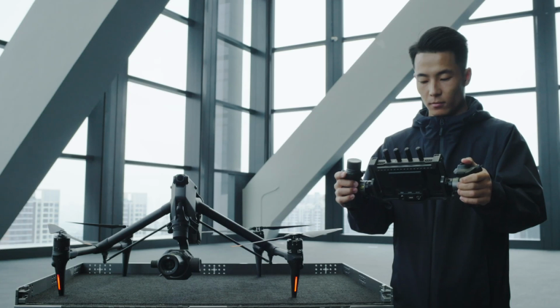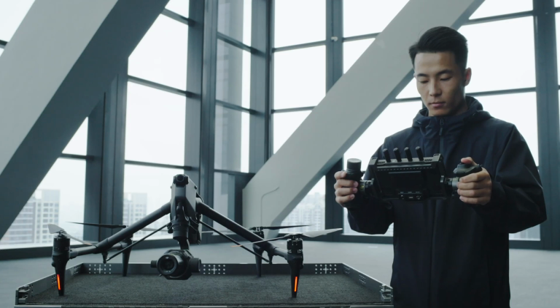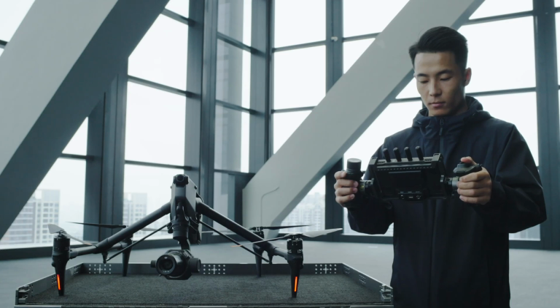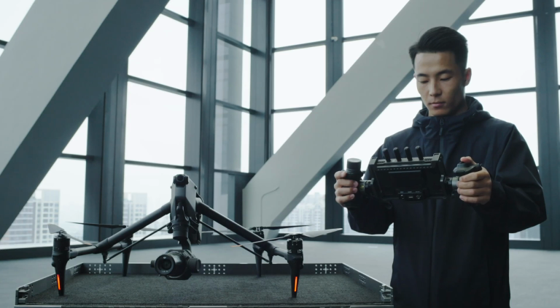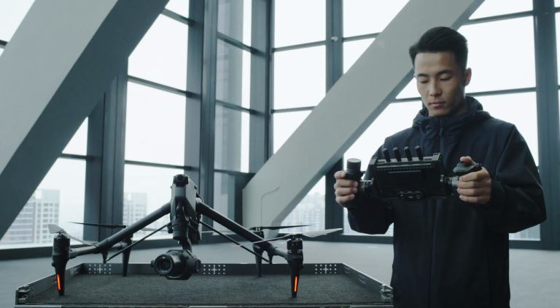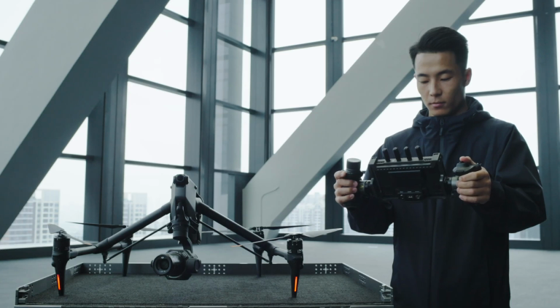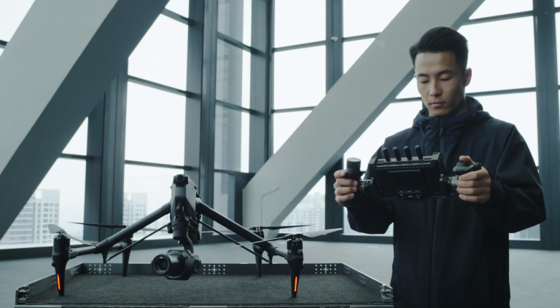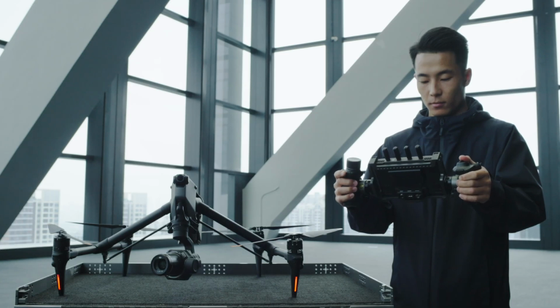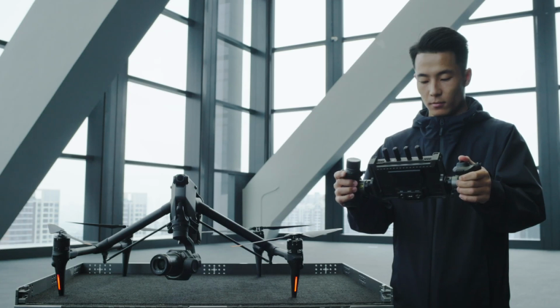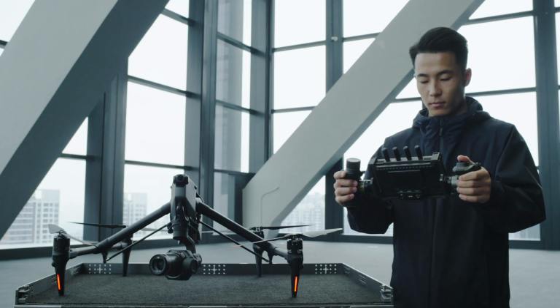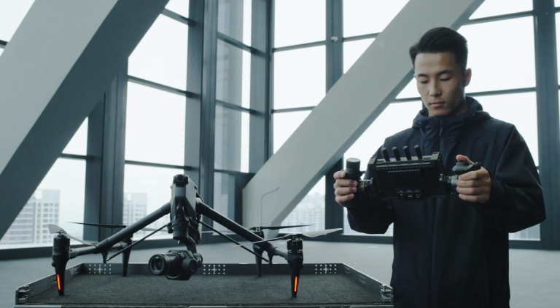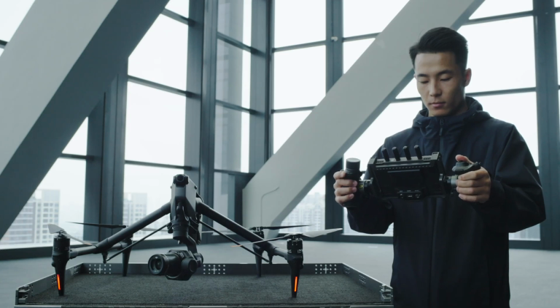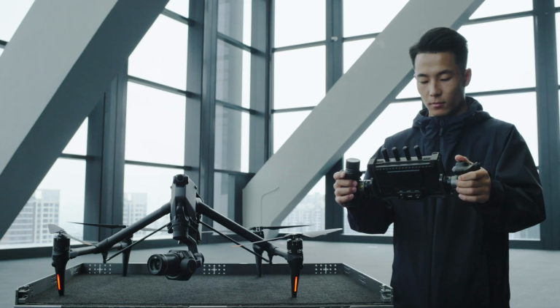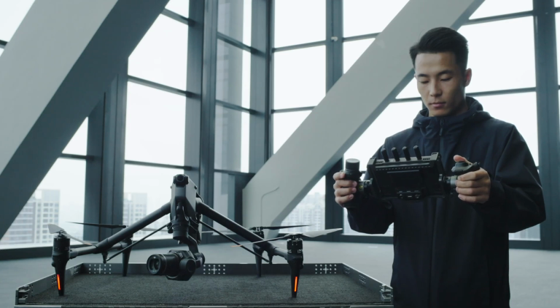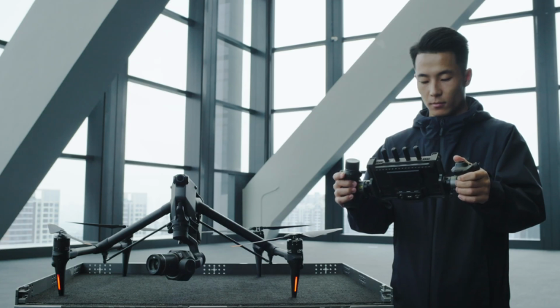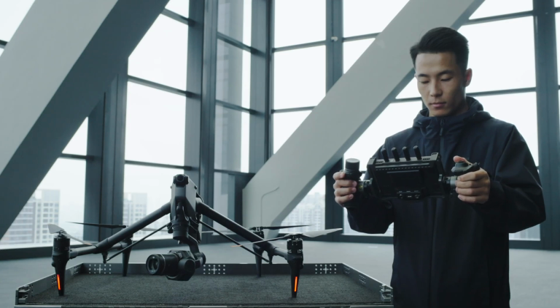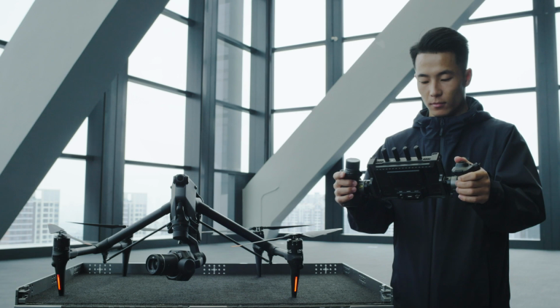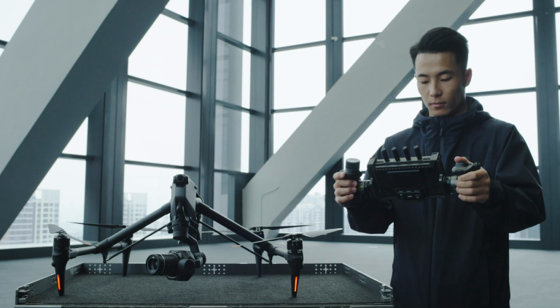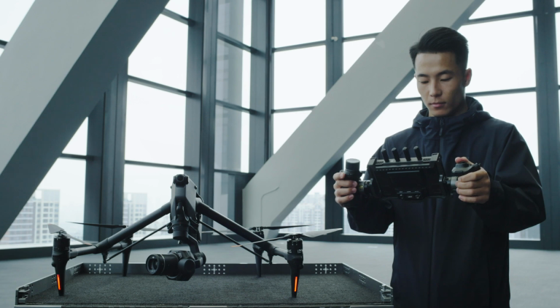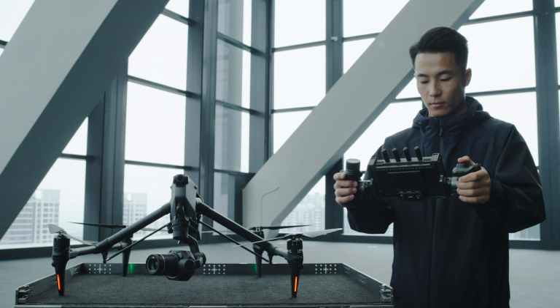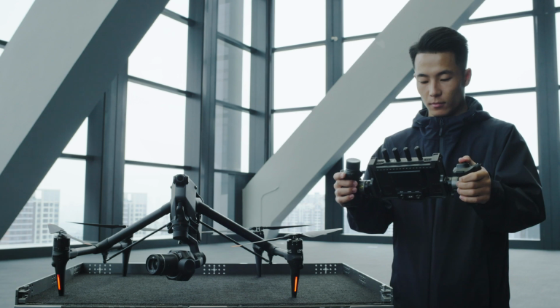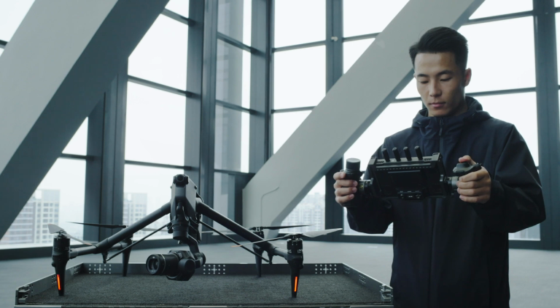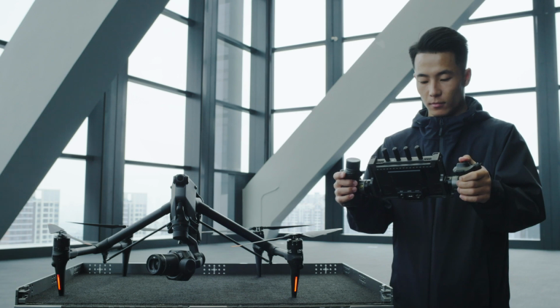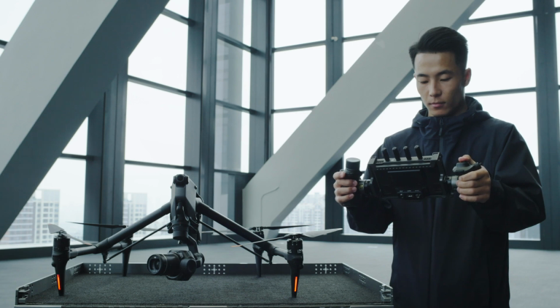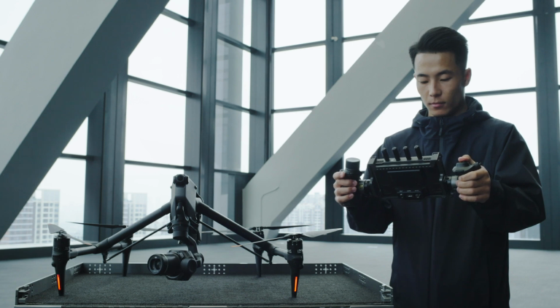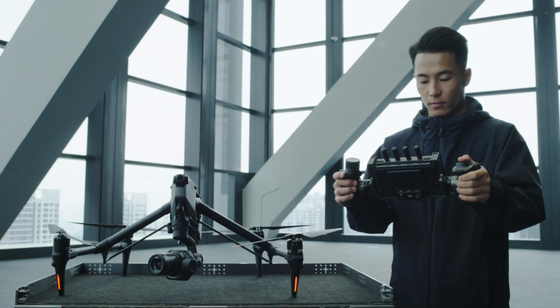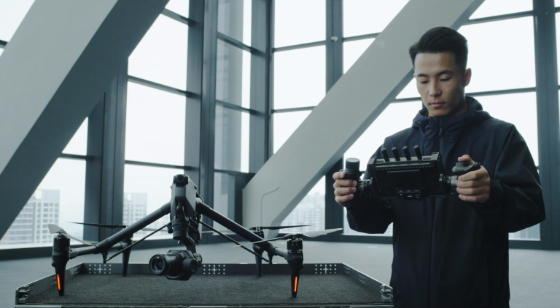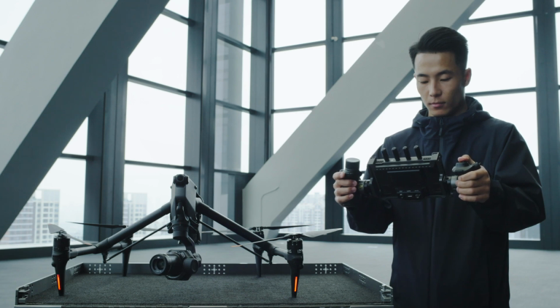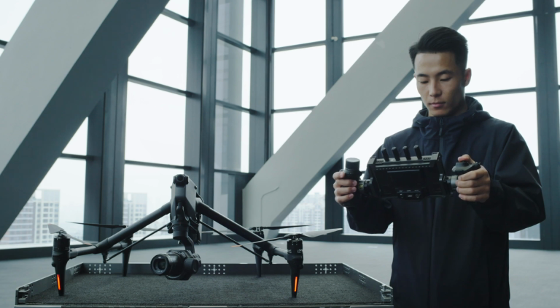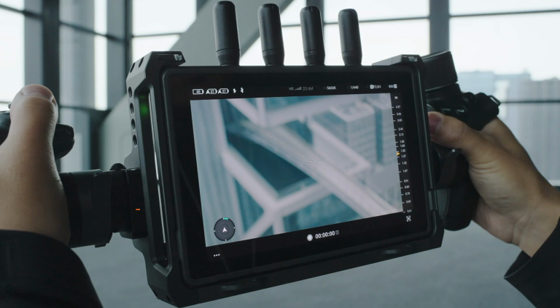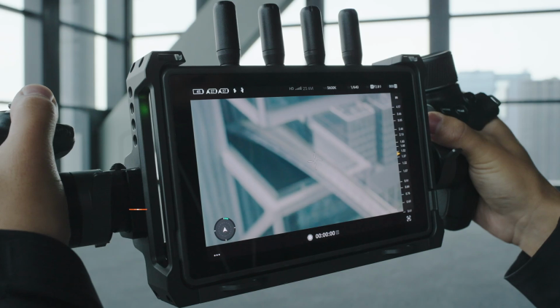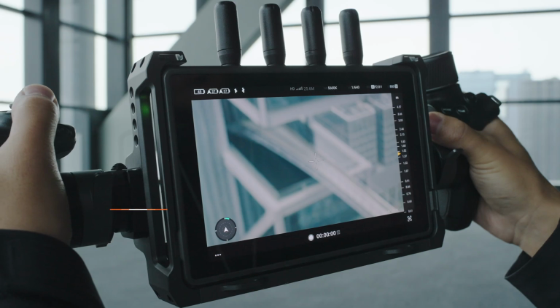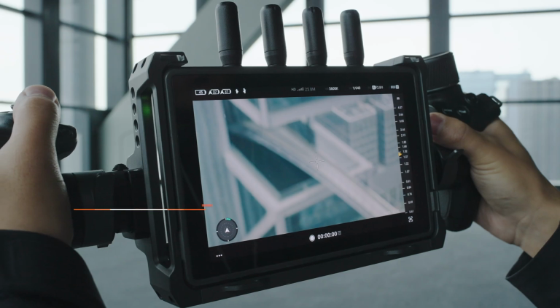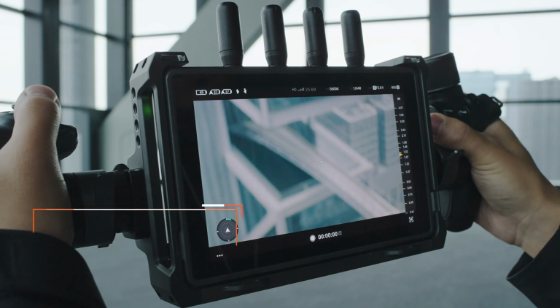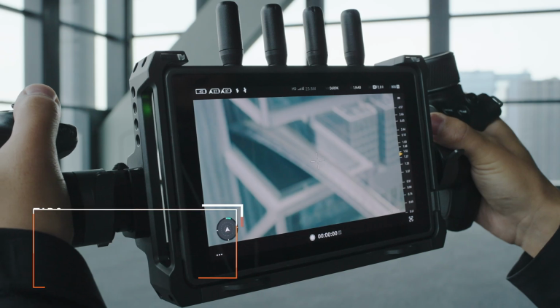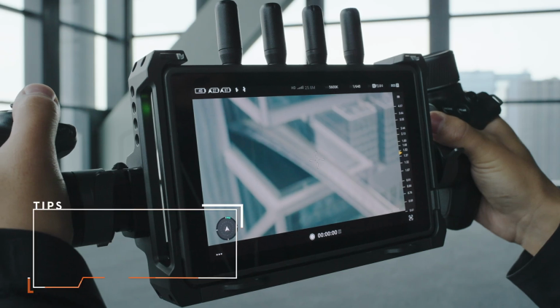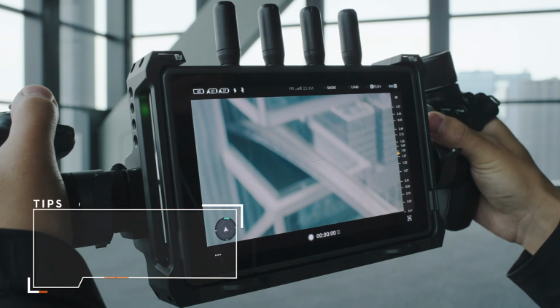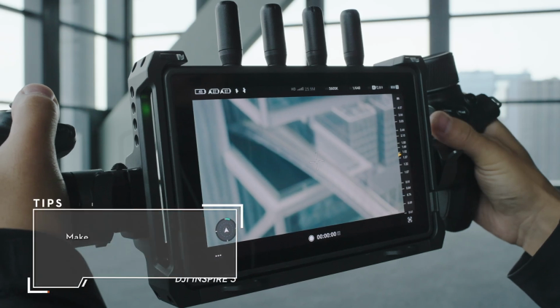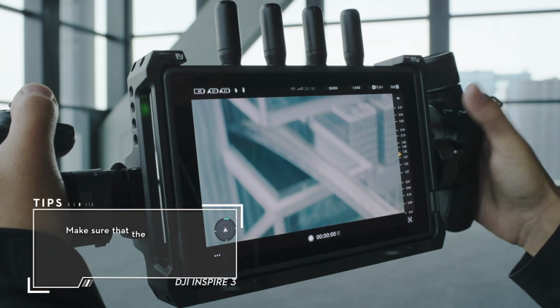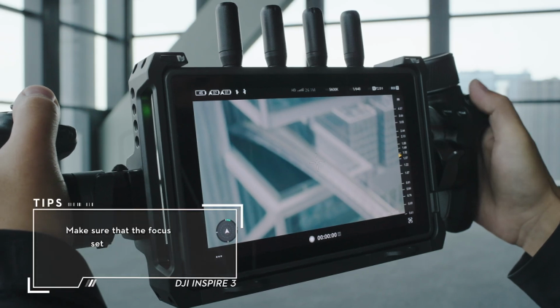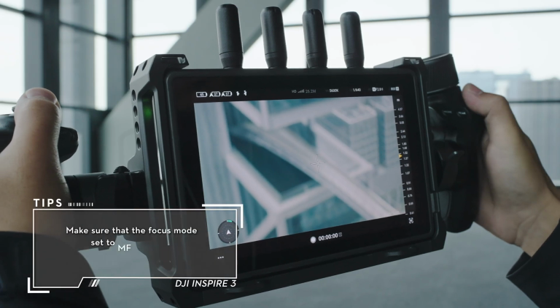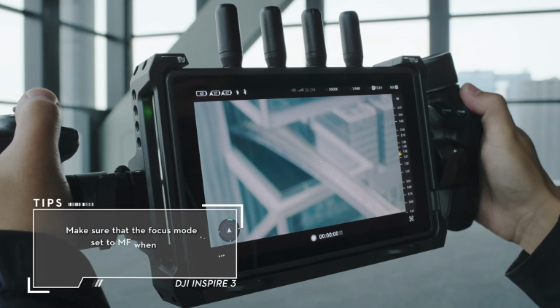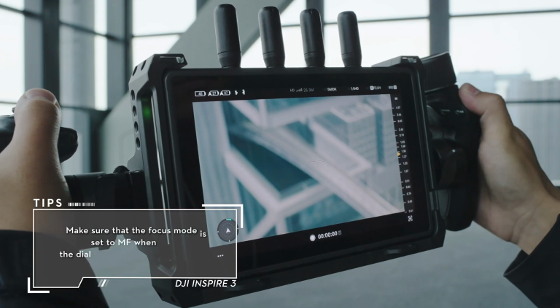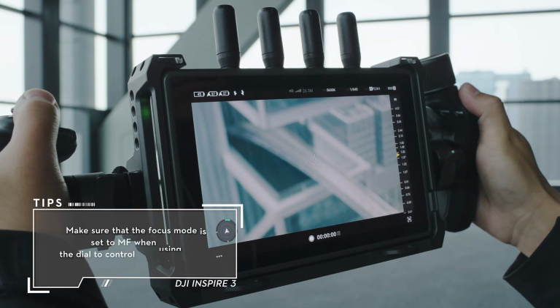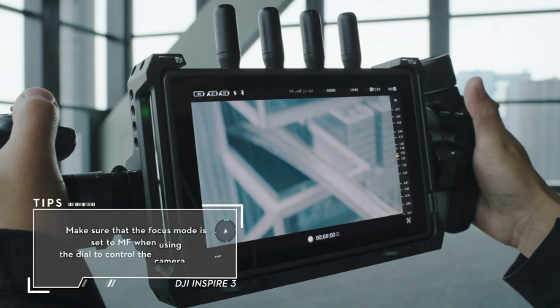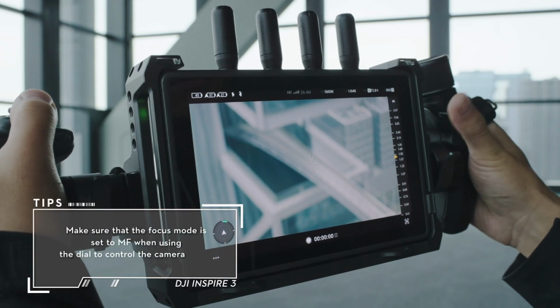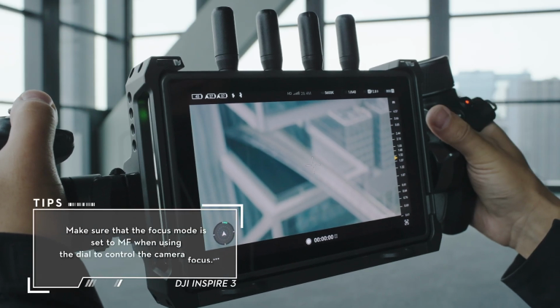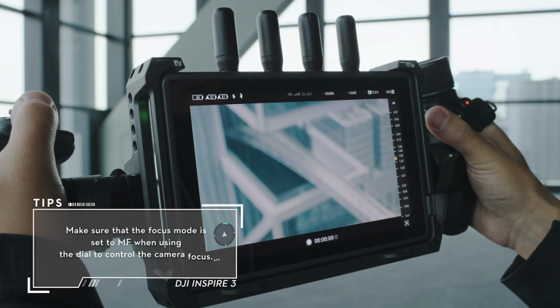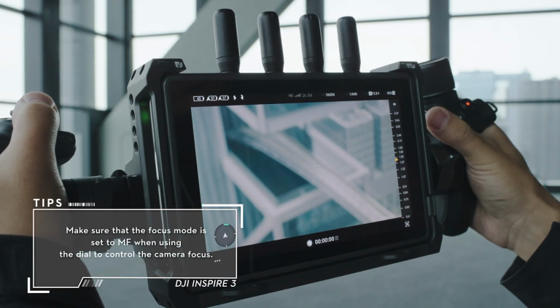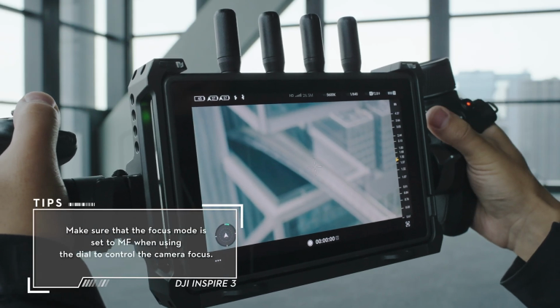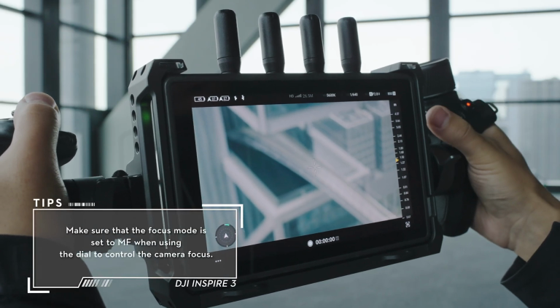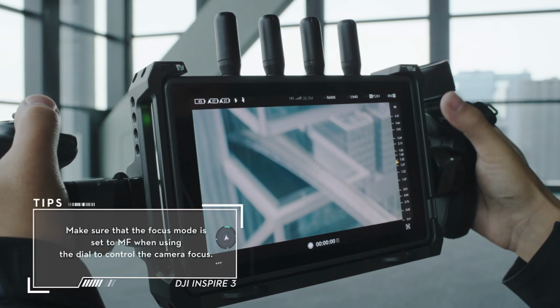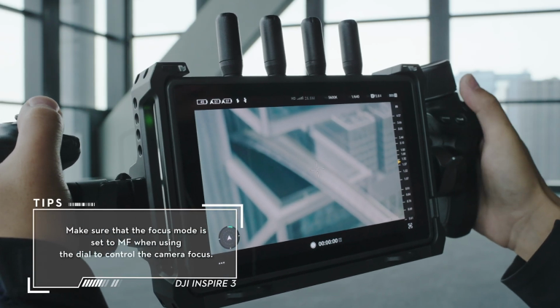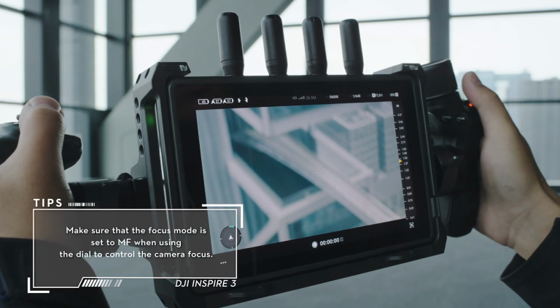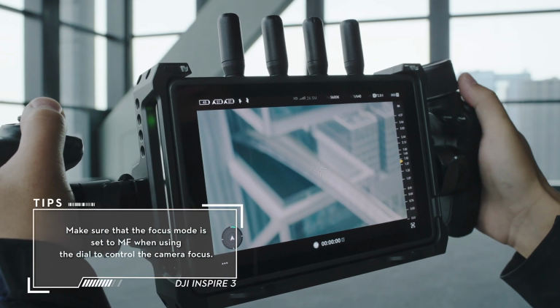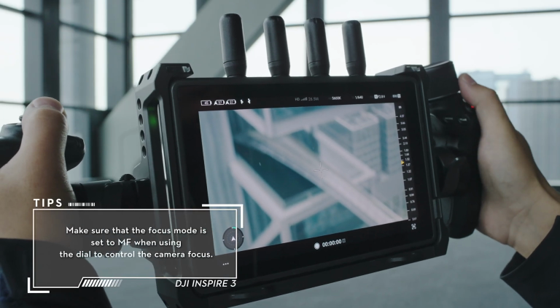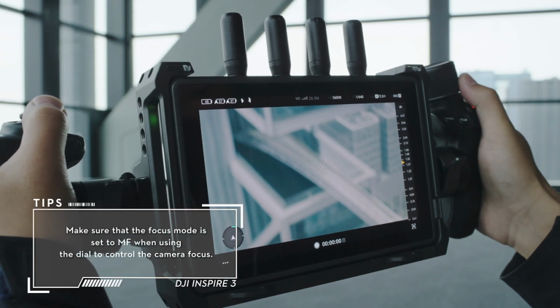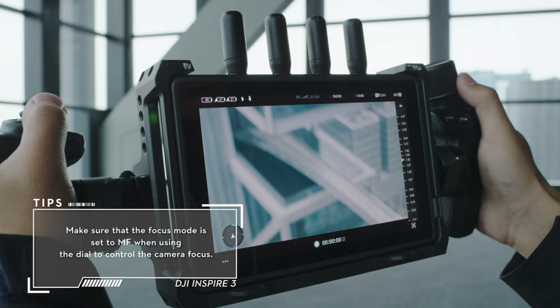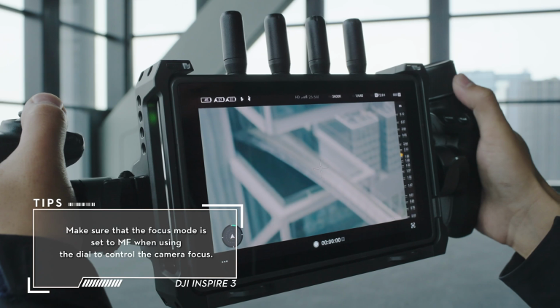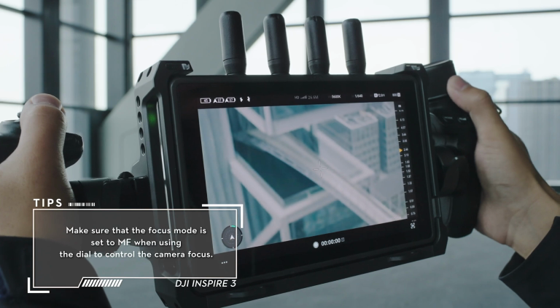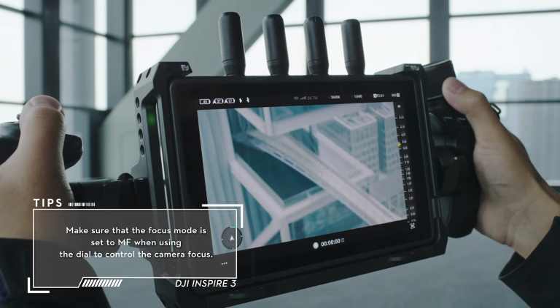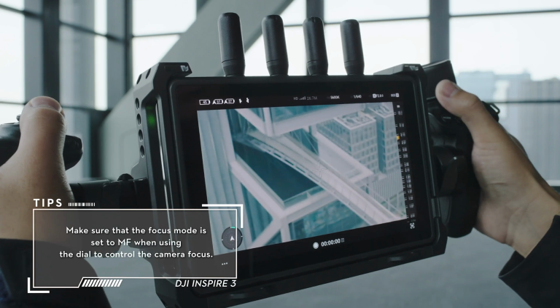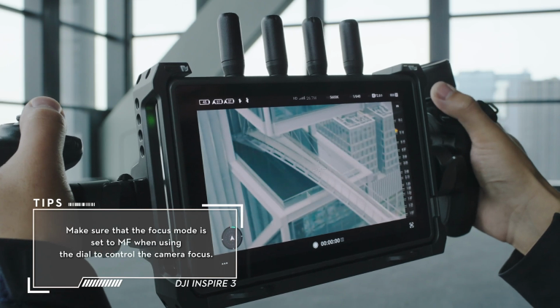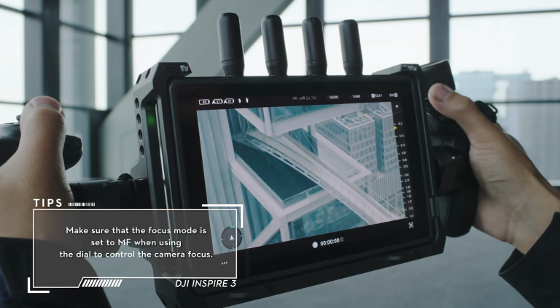After linking, use the joystick, dial, and buttons to control the gimbal movement, focus point, and also to start and stop recording.